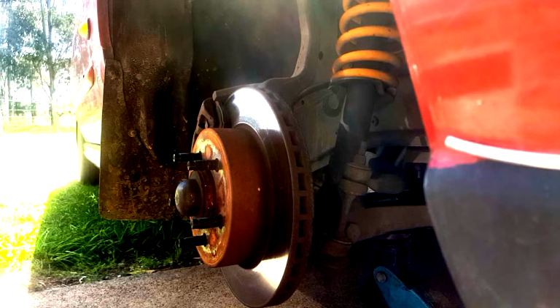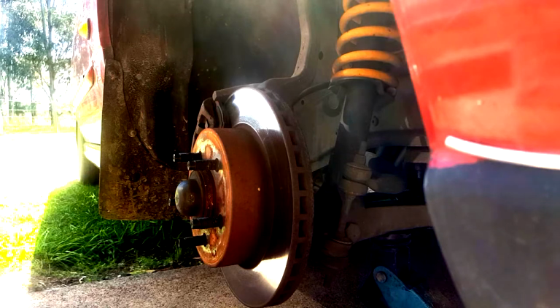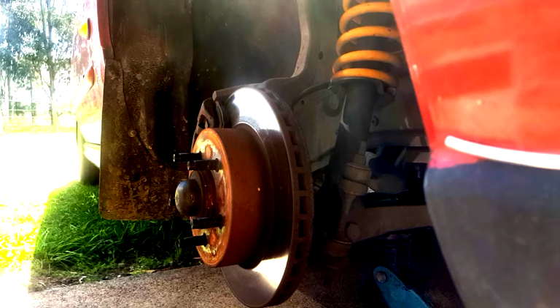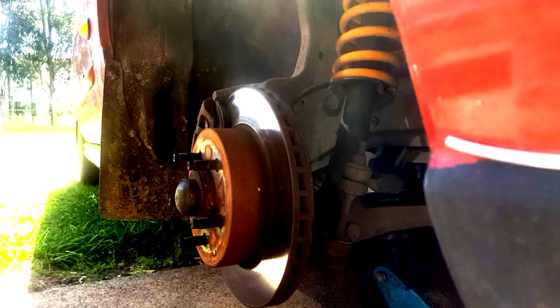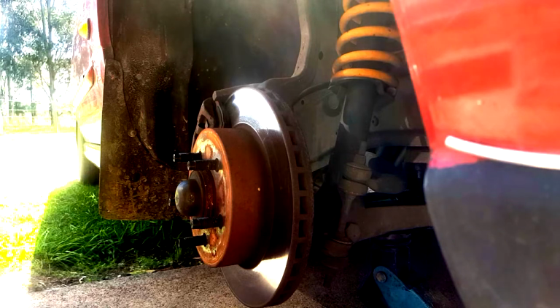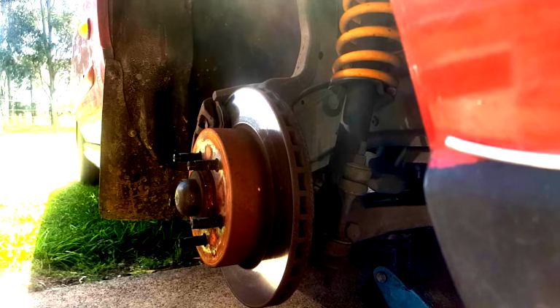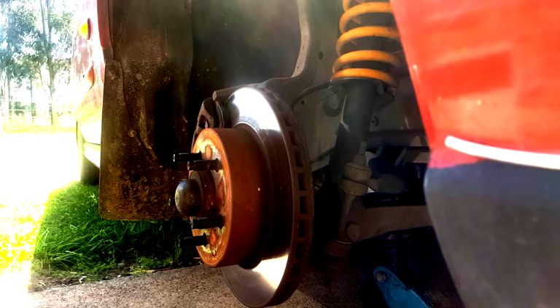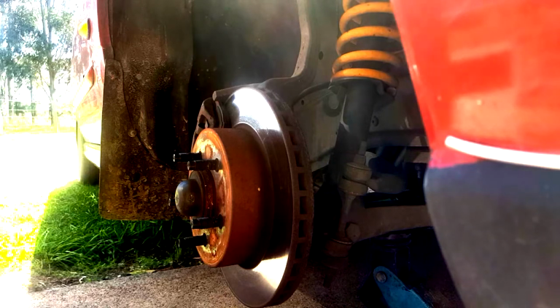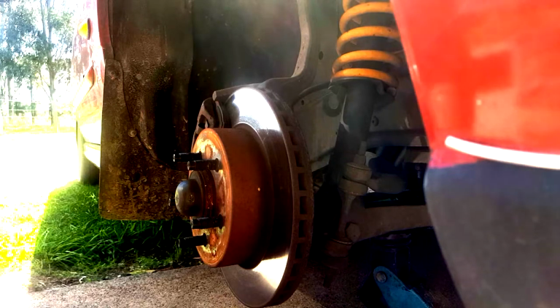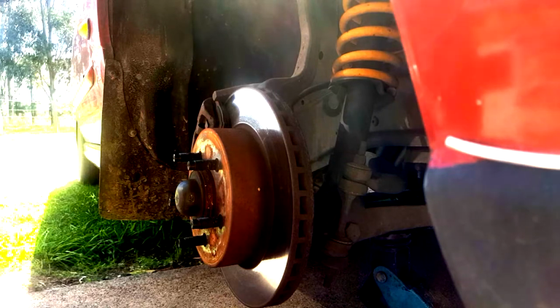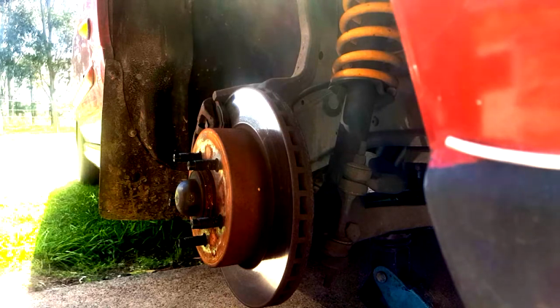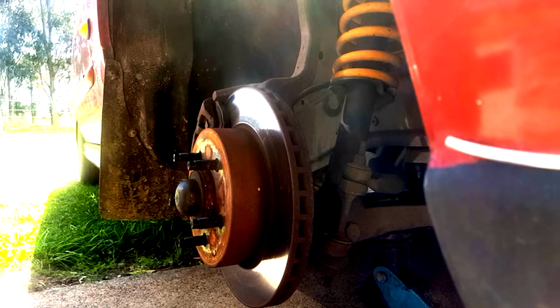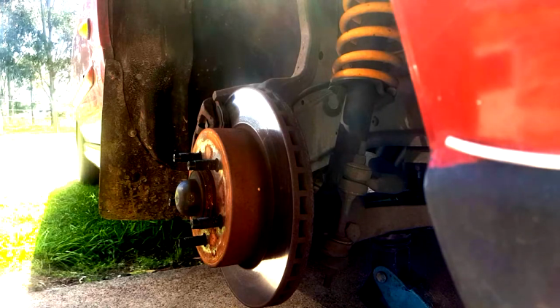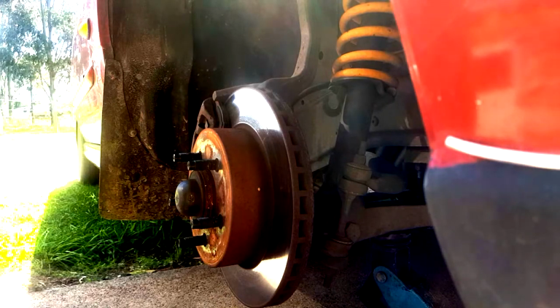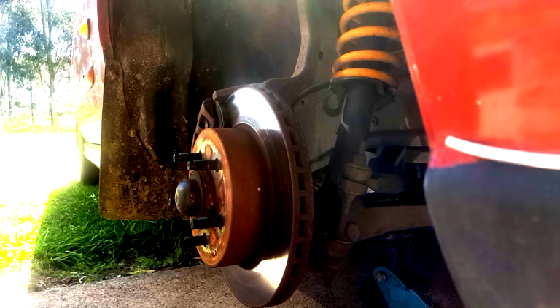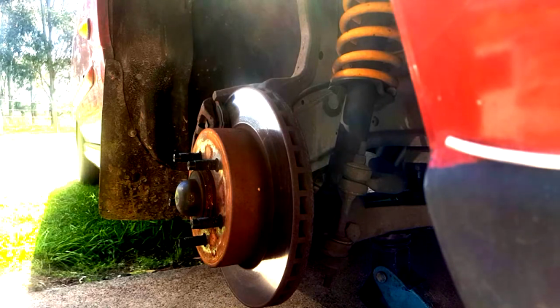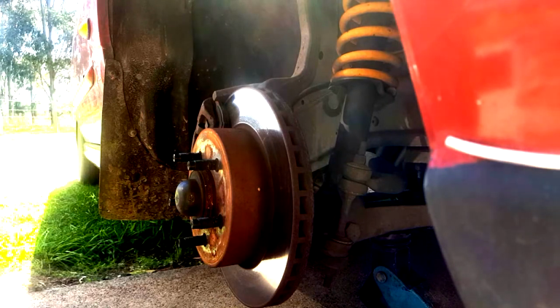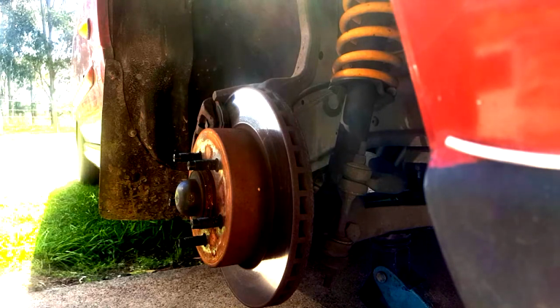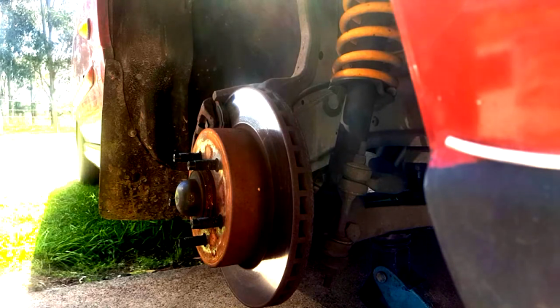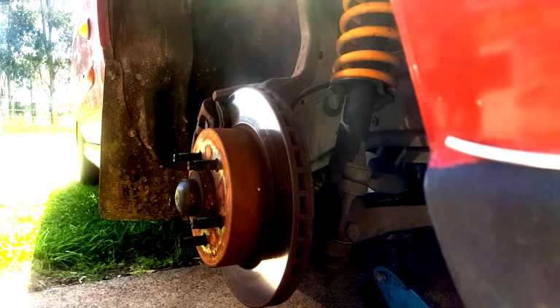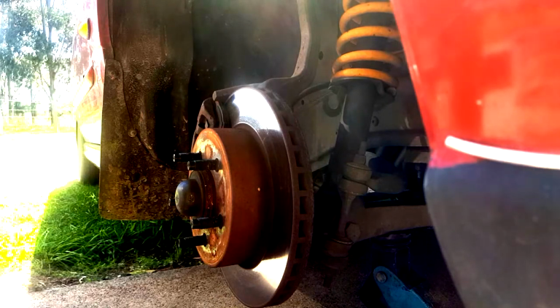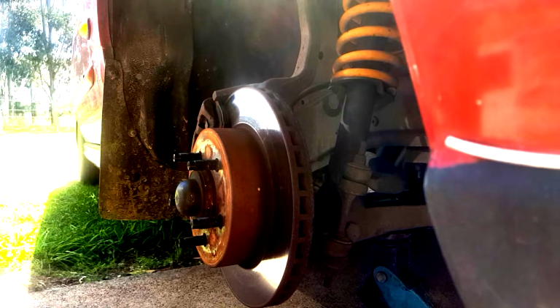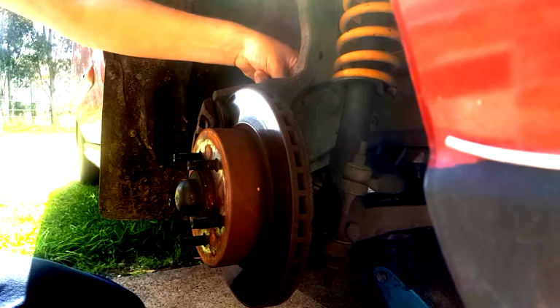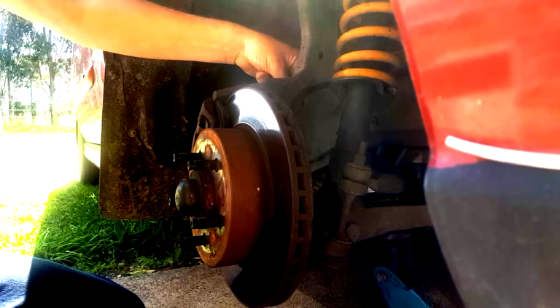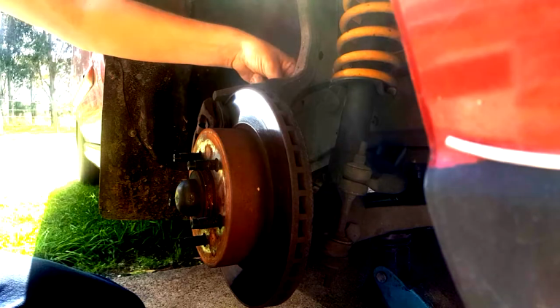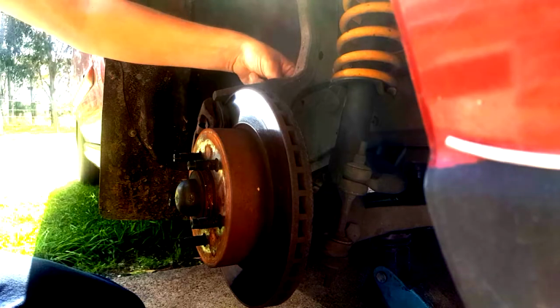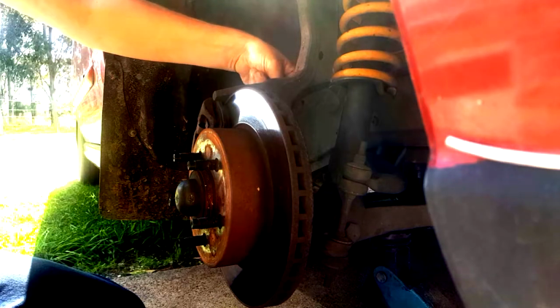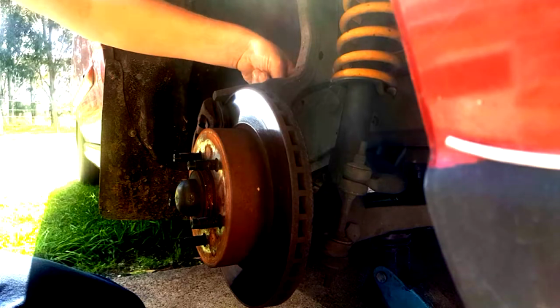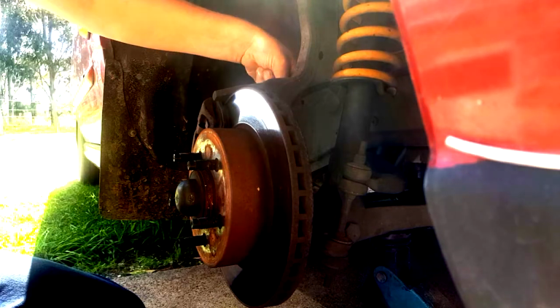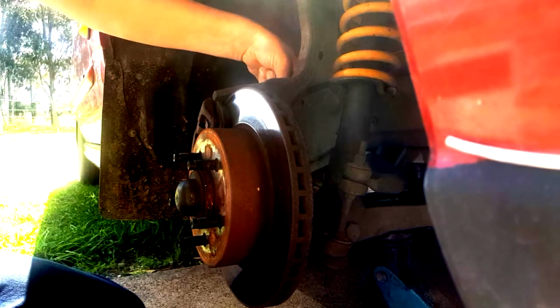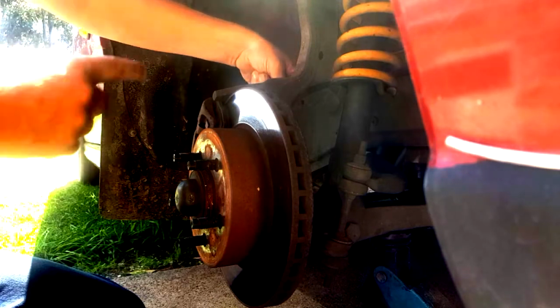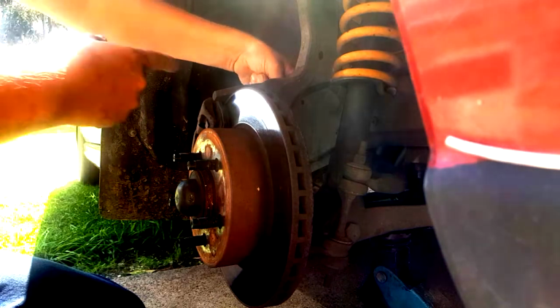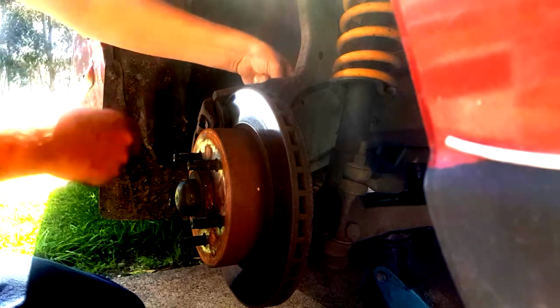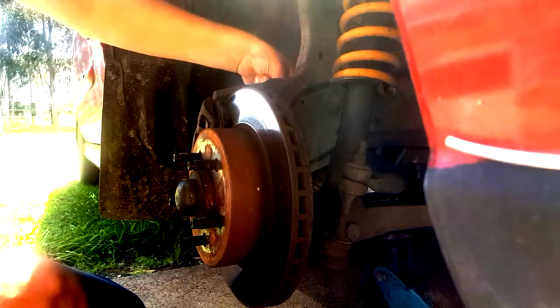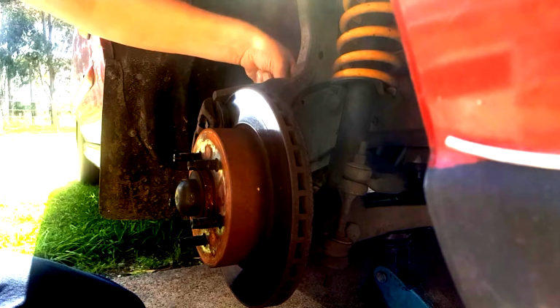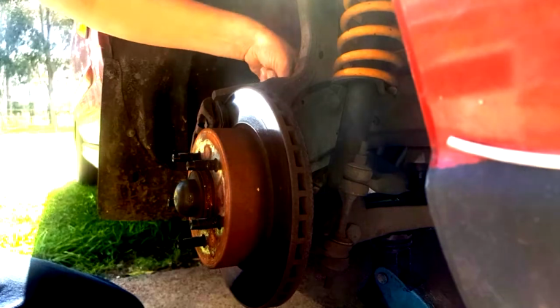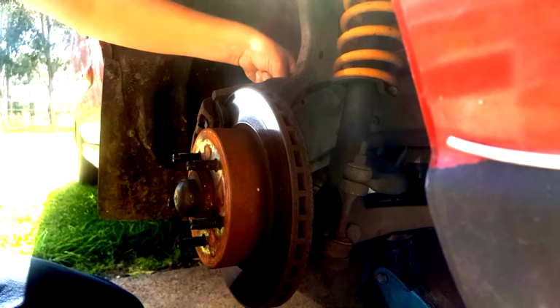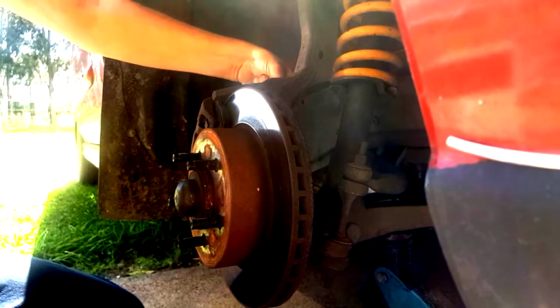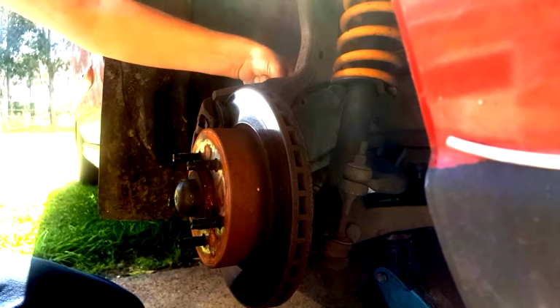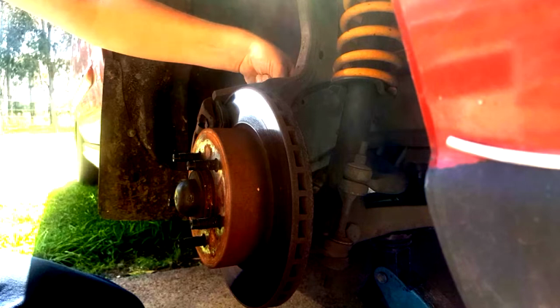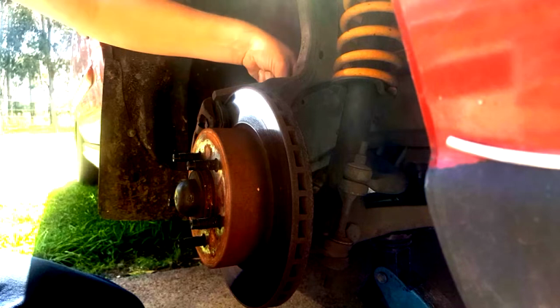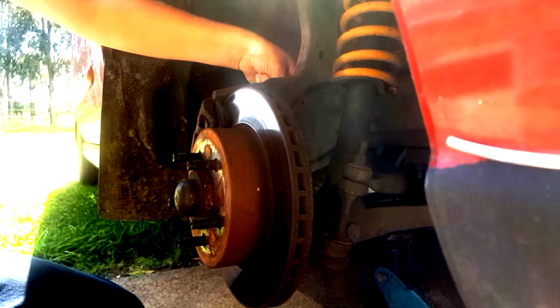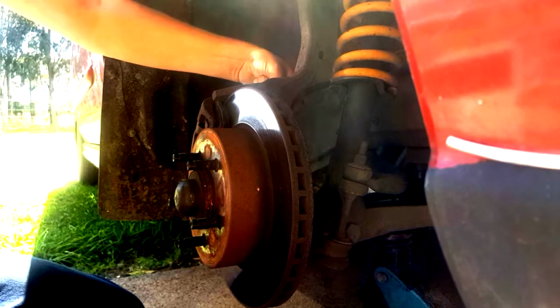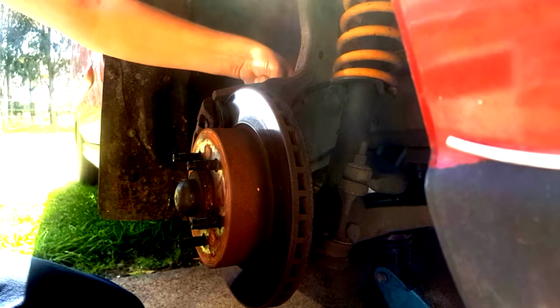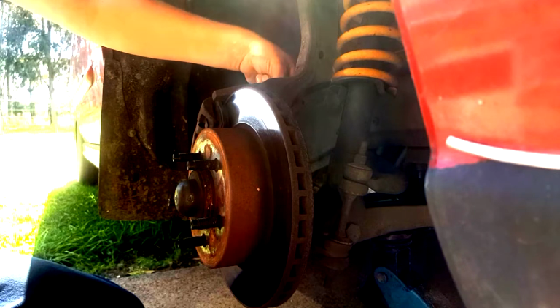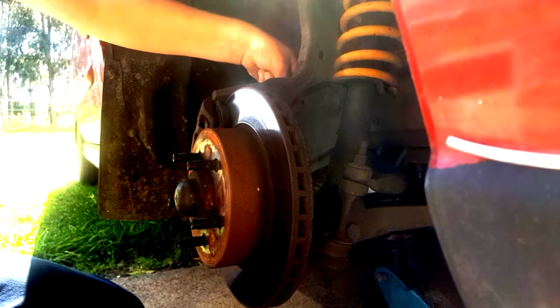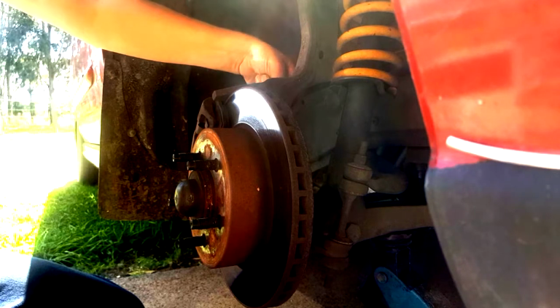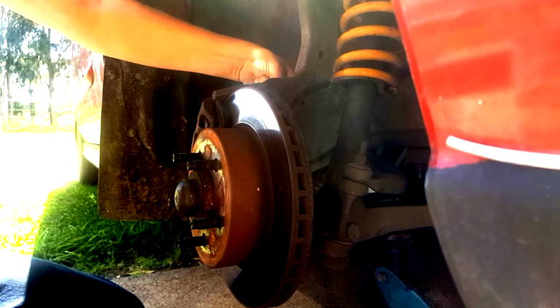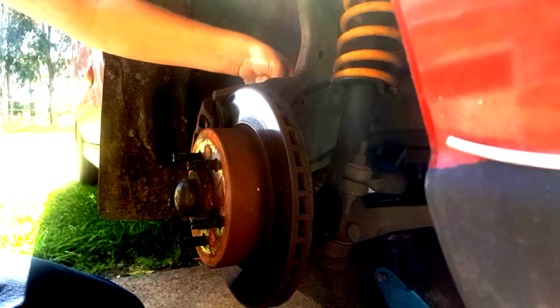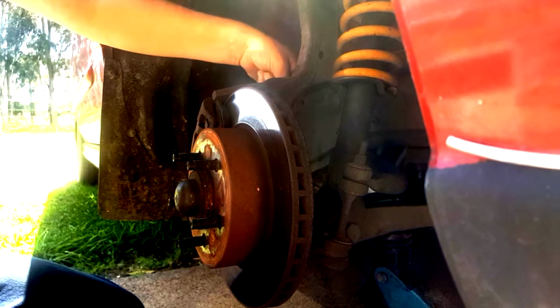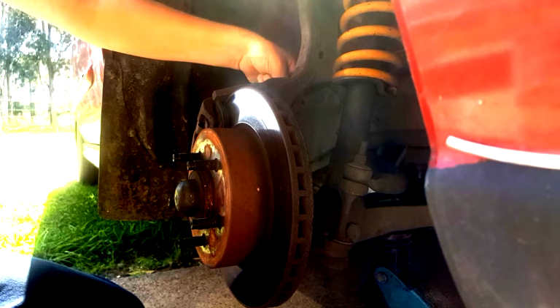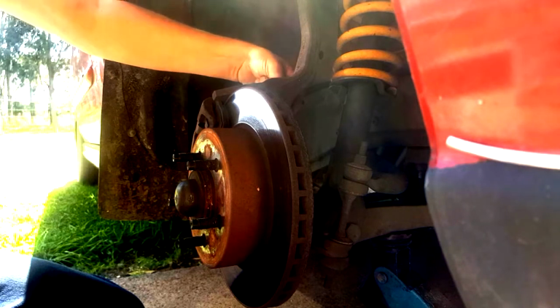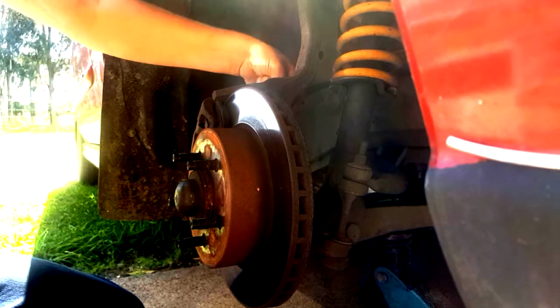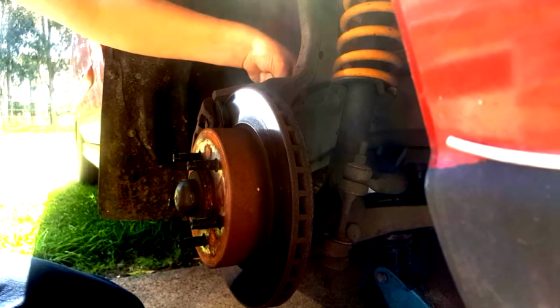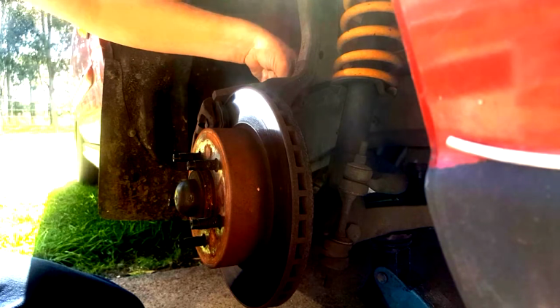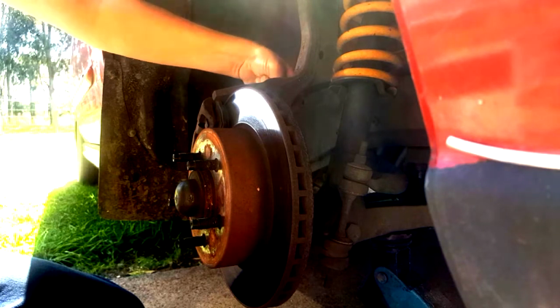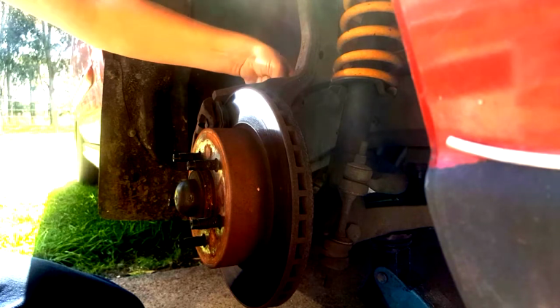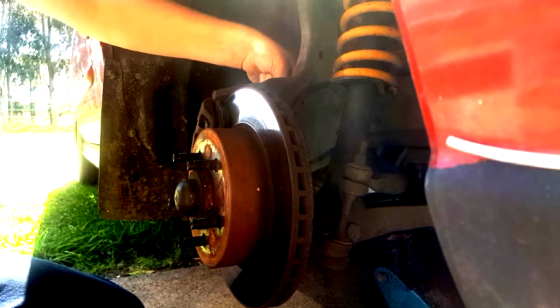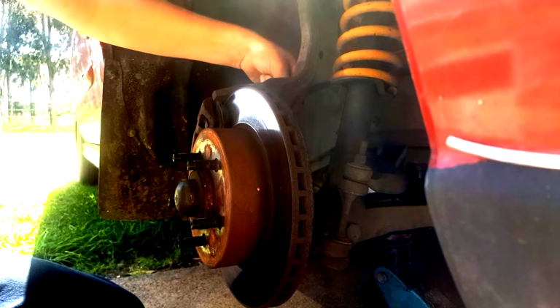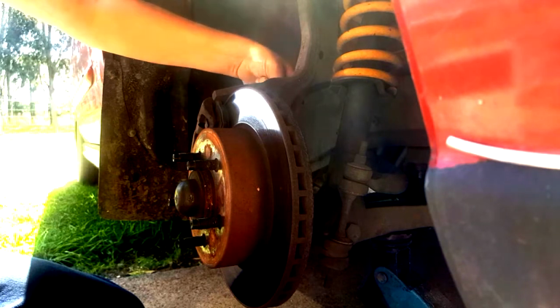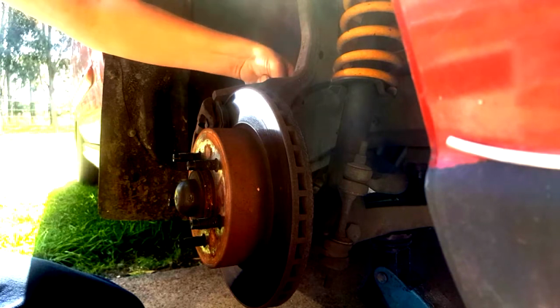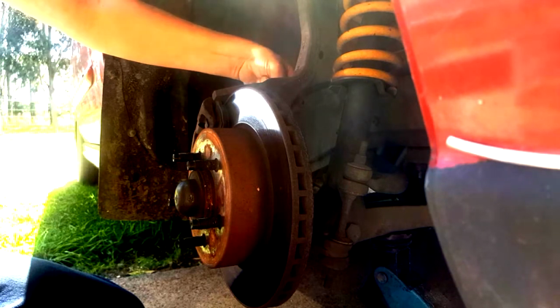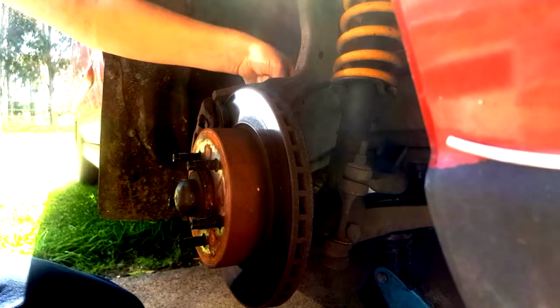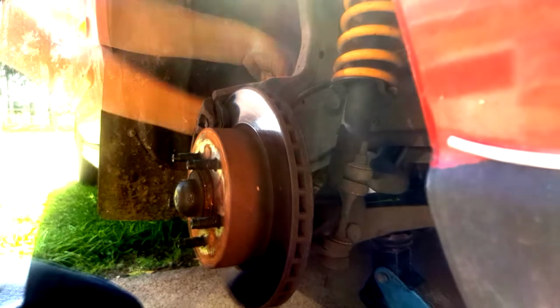Just doing a basic pad swap today. I've already loosened up the two 13mm bolts on the back of this.